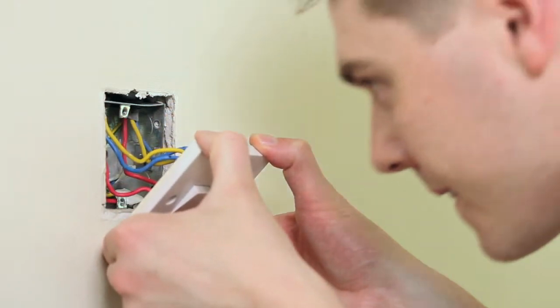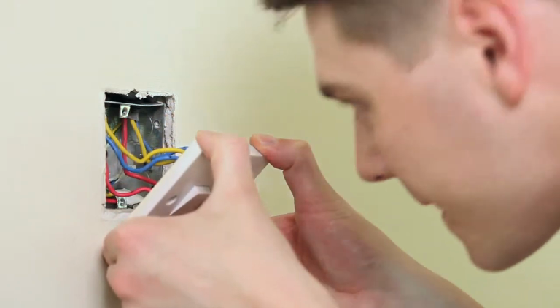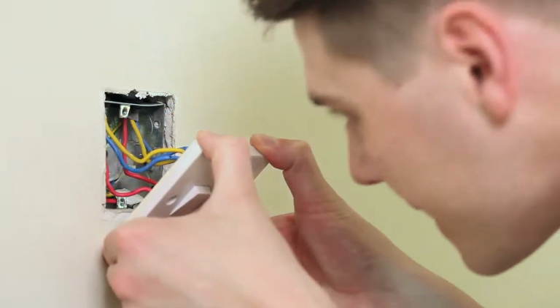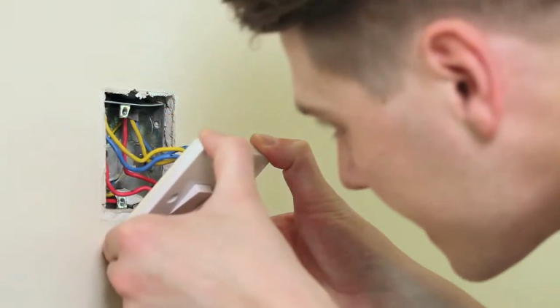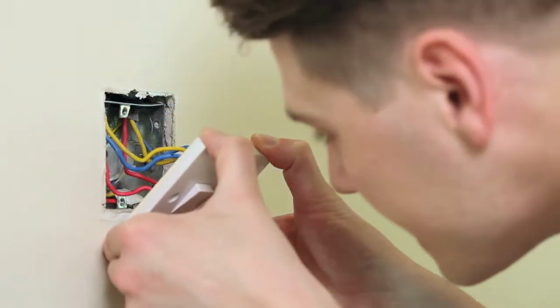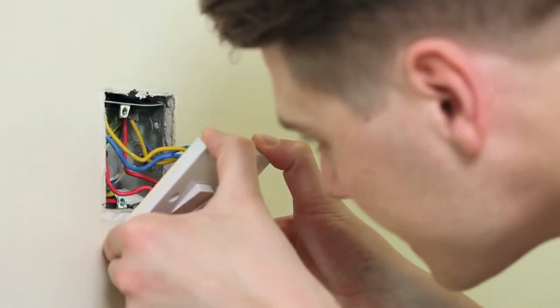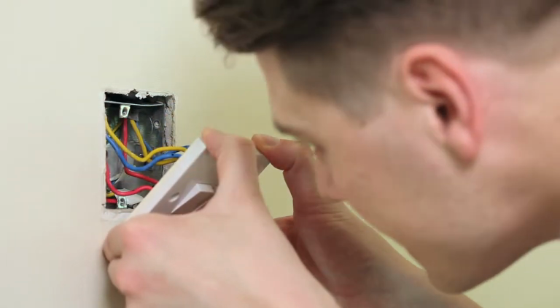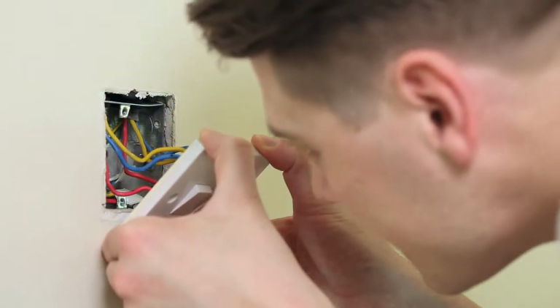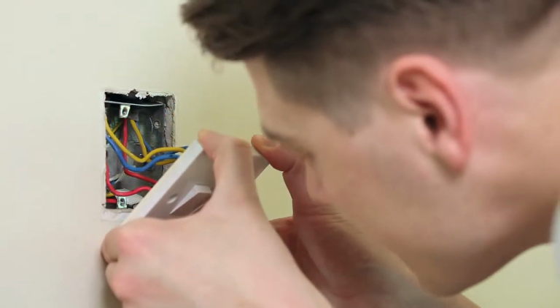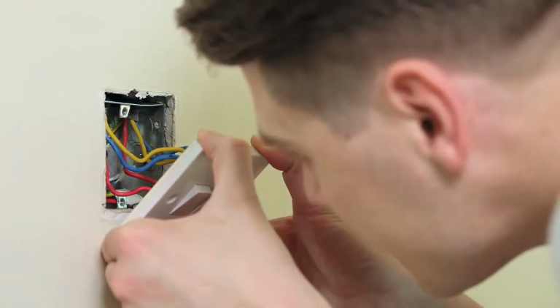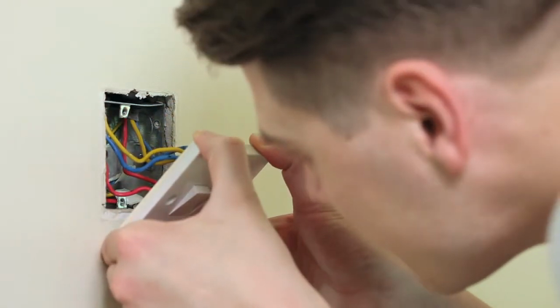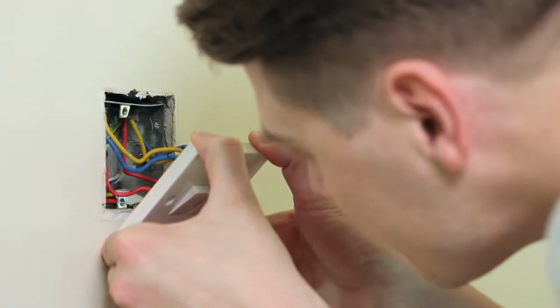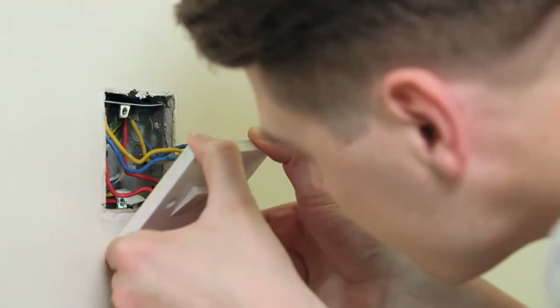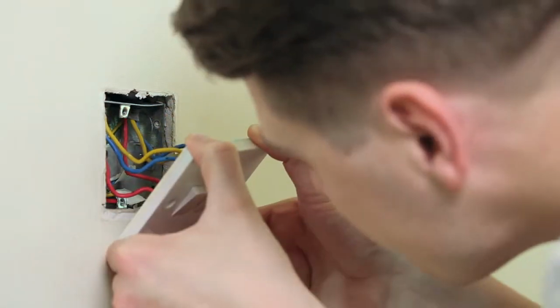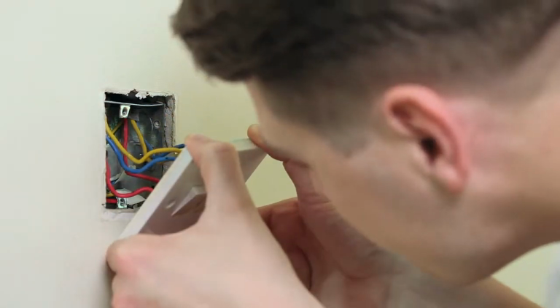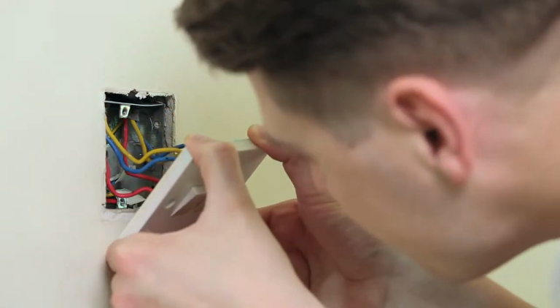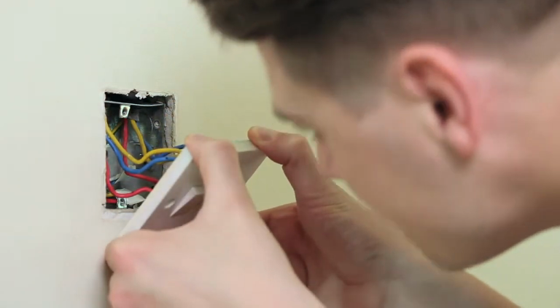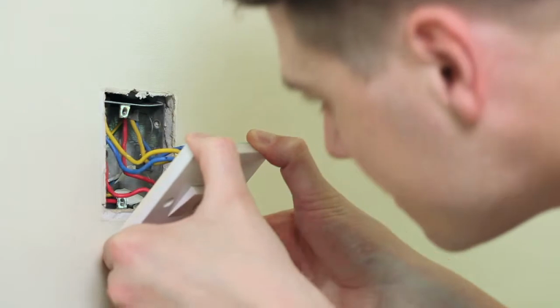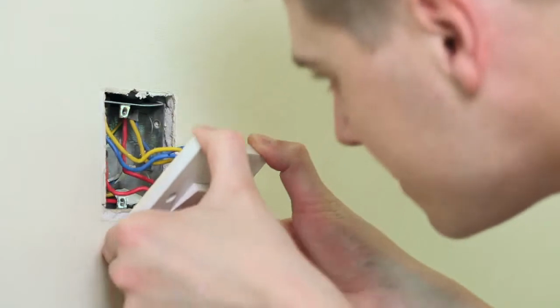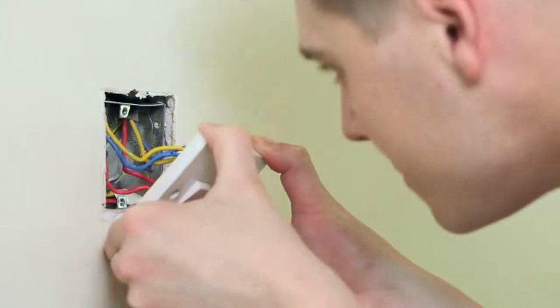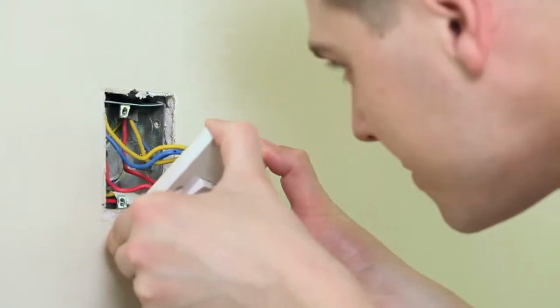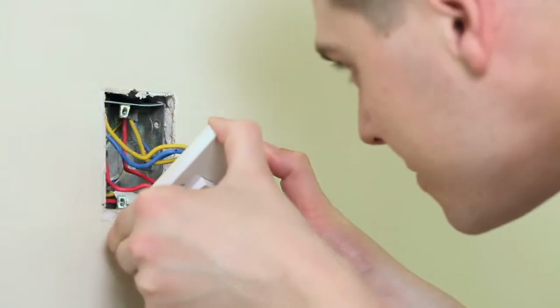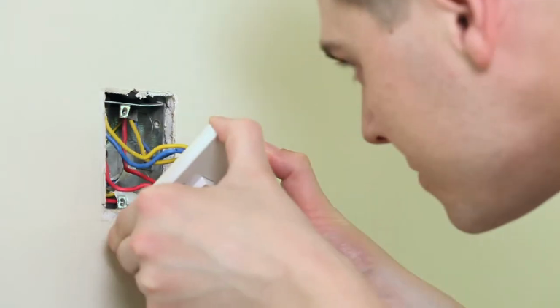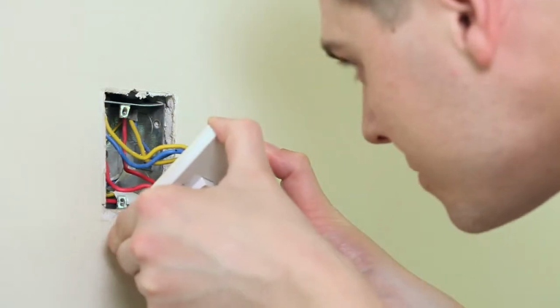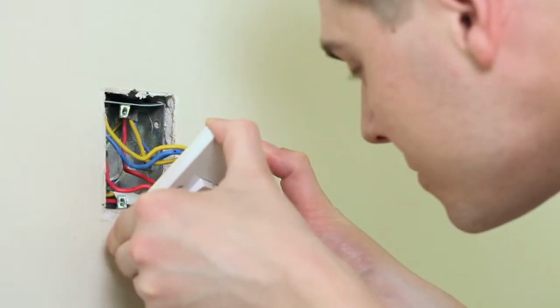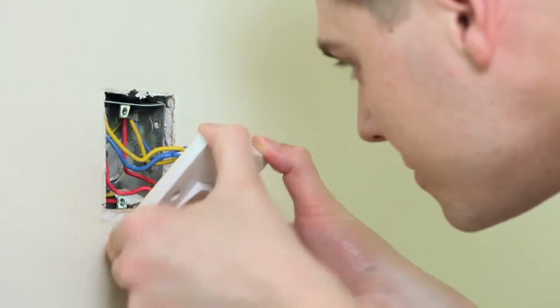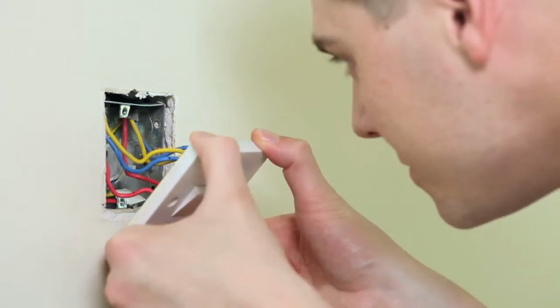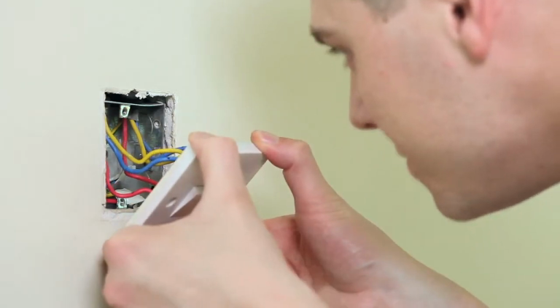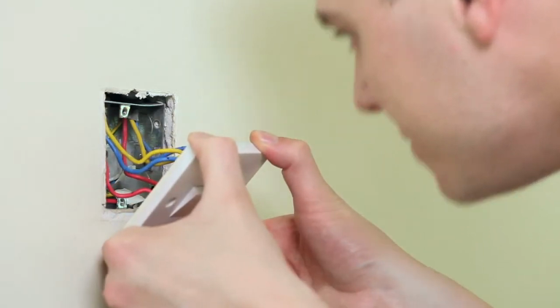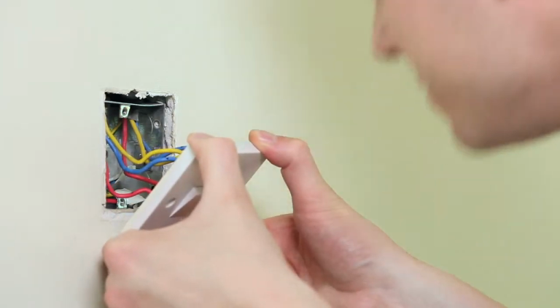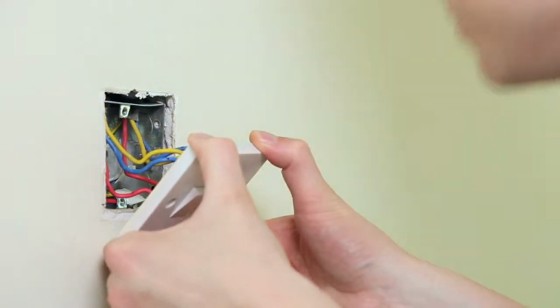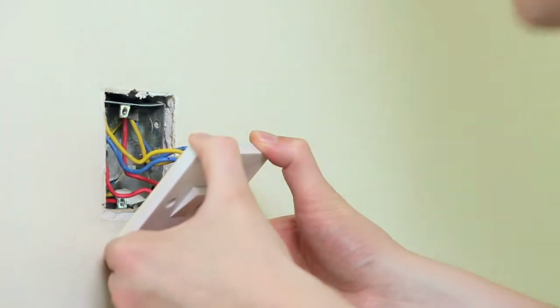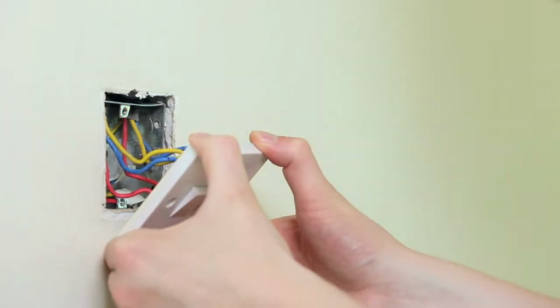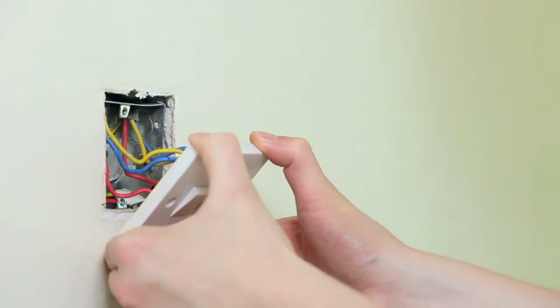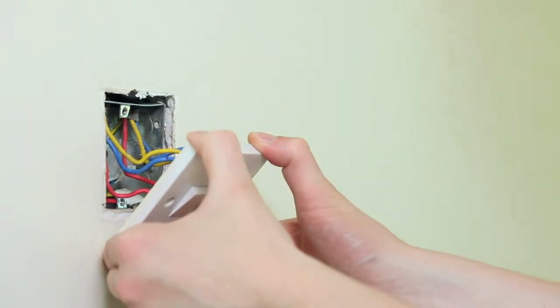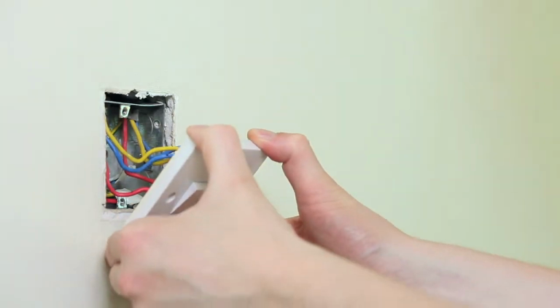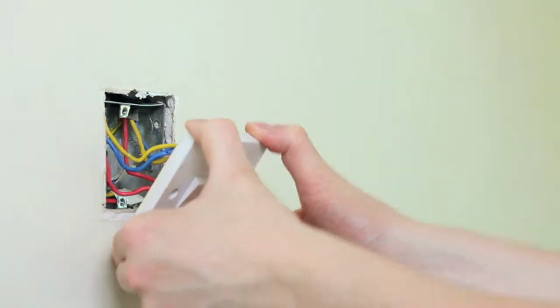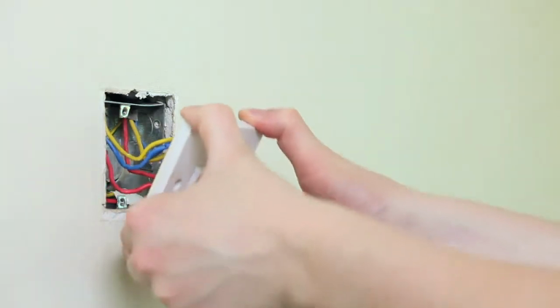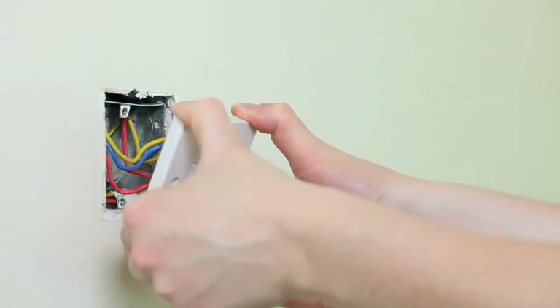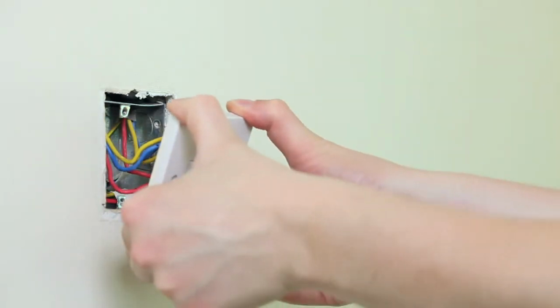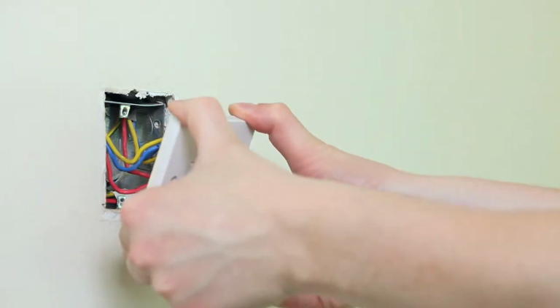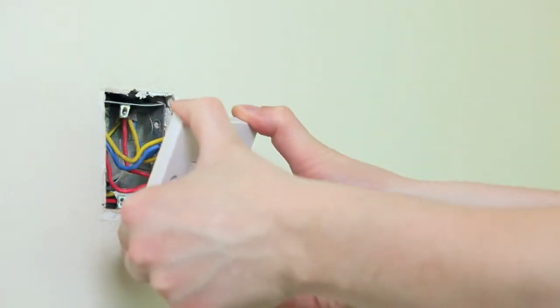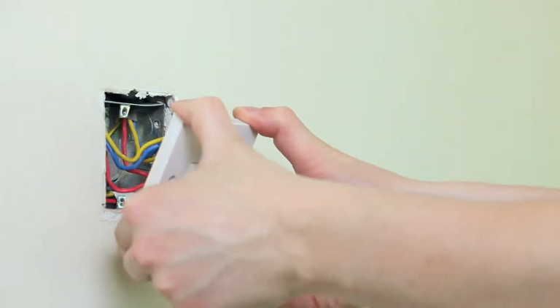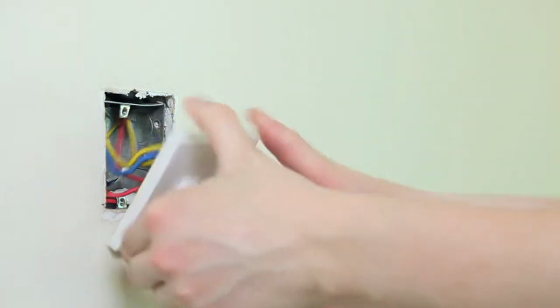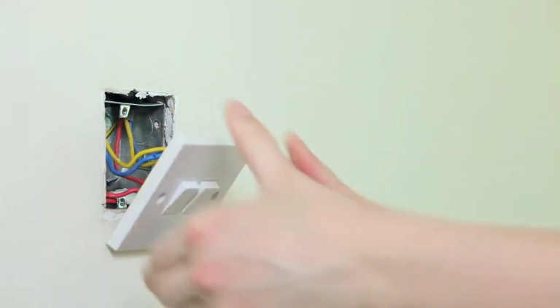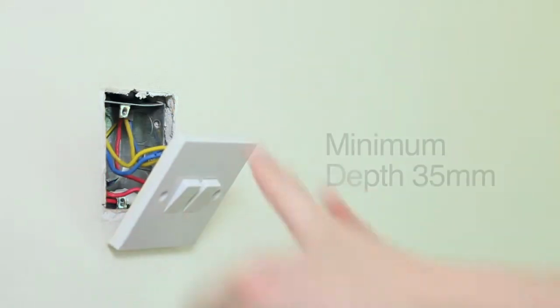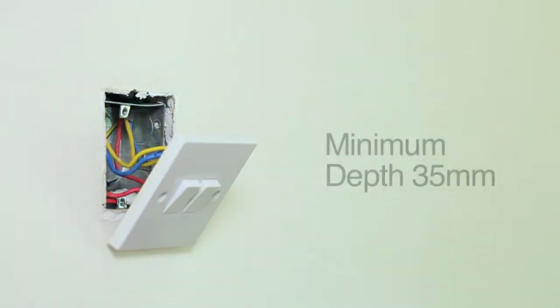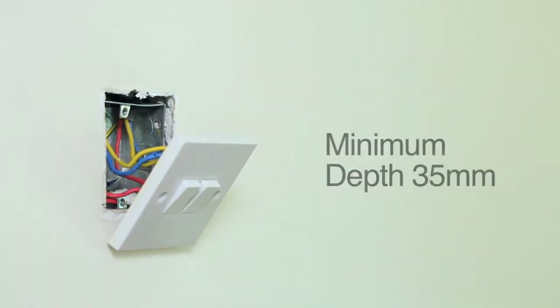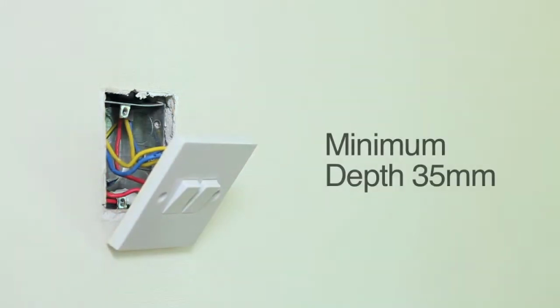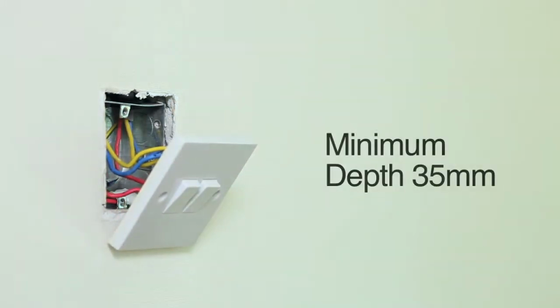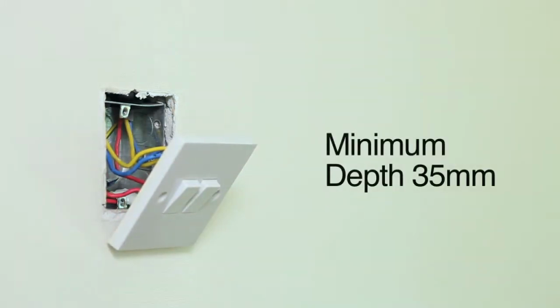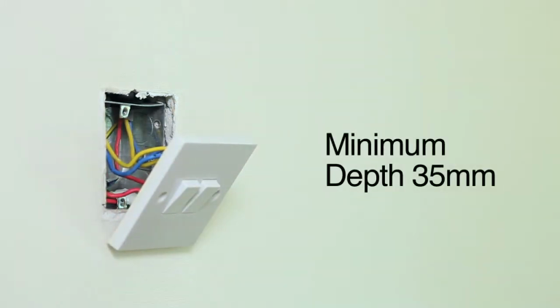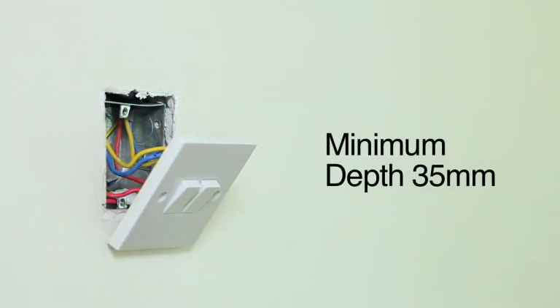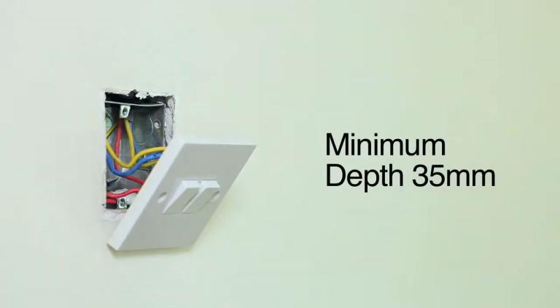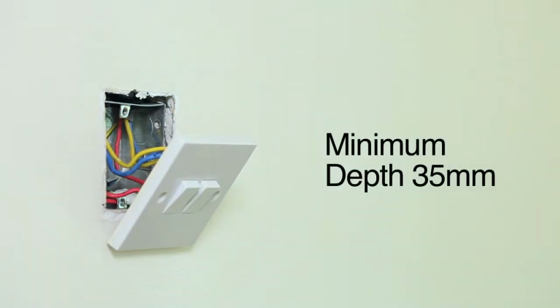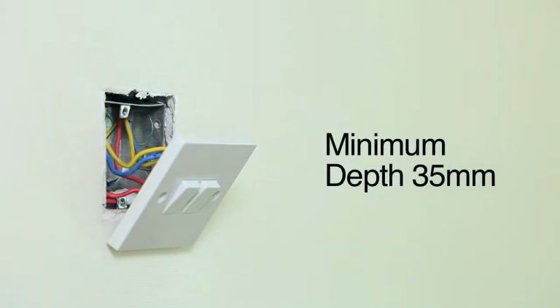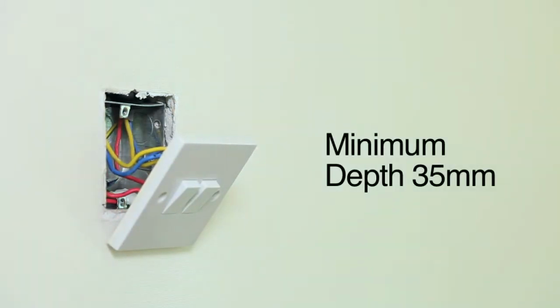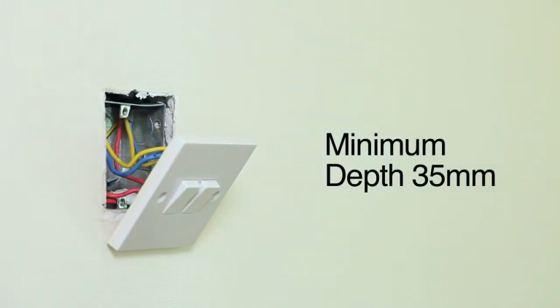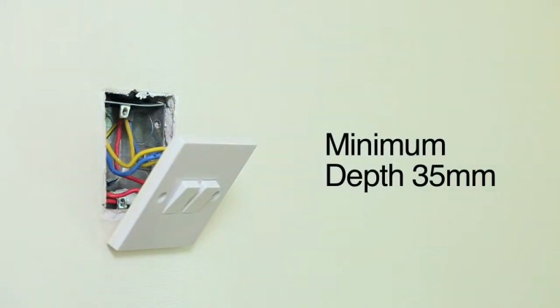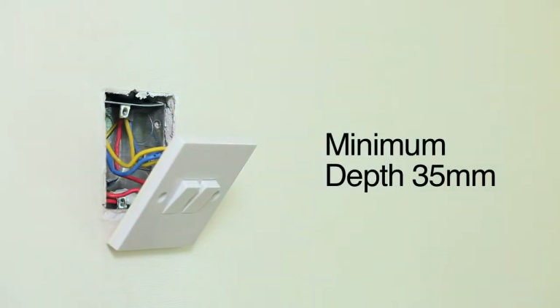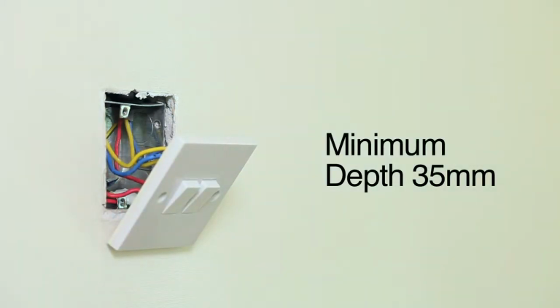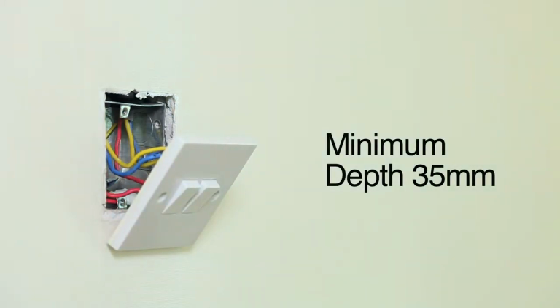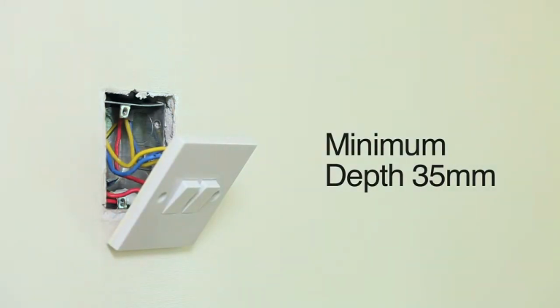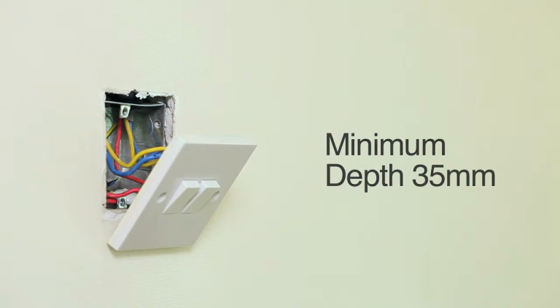Check the back box behind the existing light switch. A minimum depth of 35 millimetres is recommended.